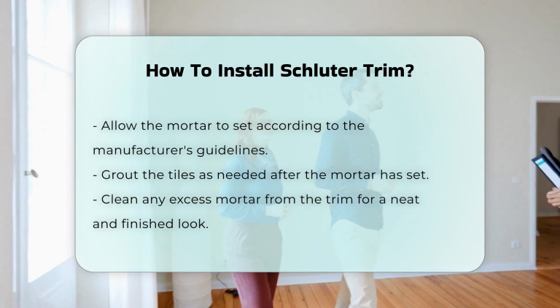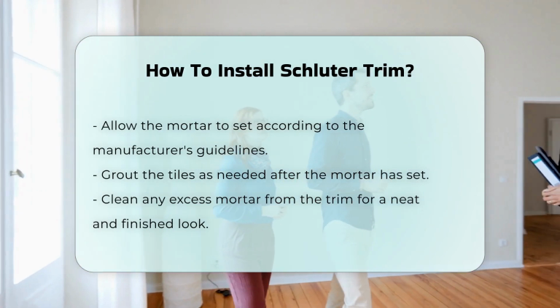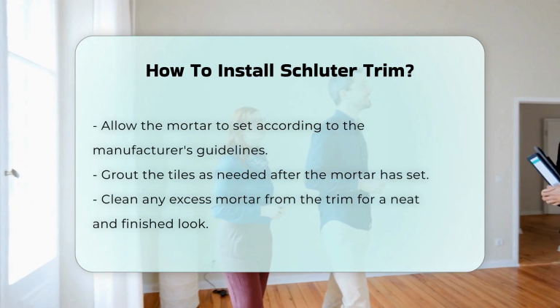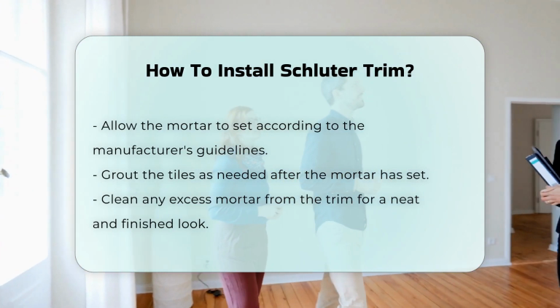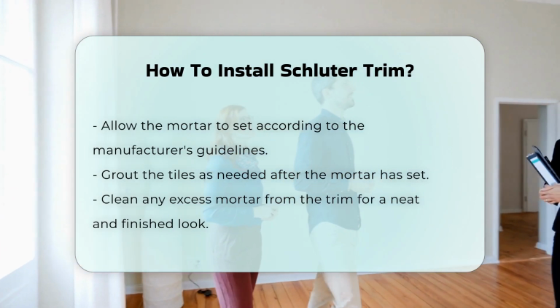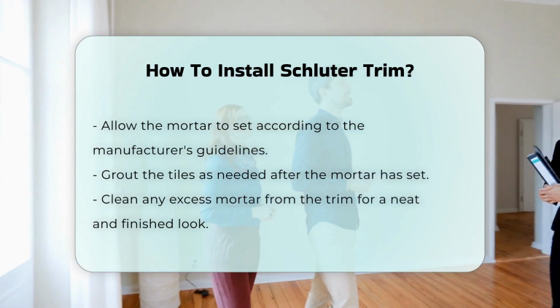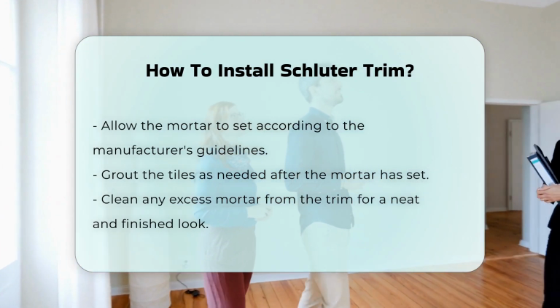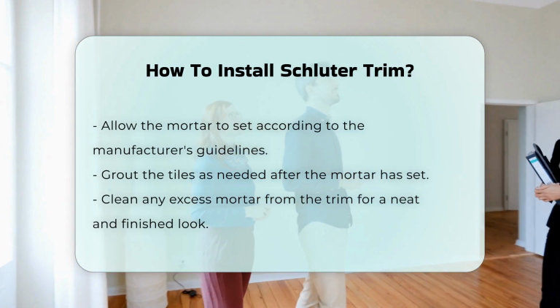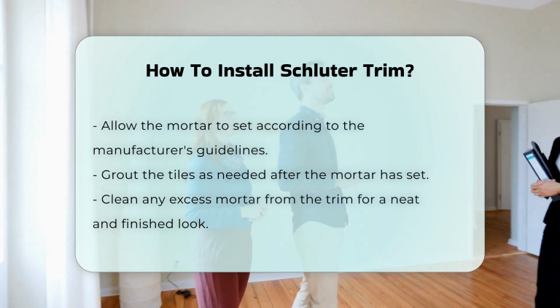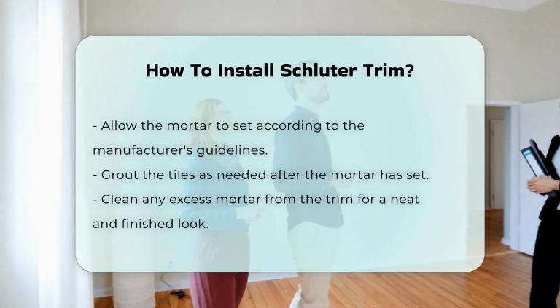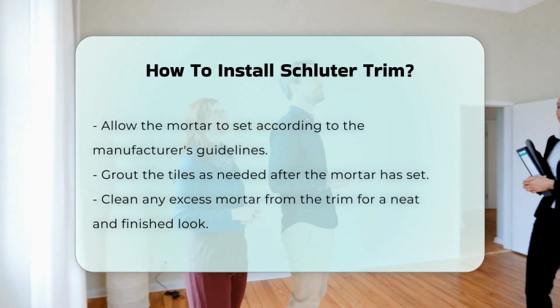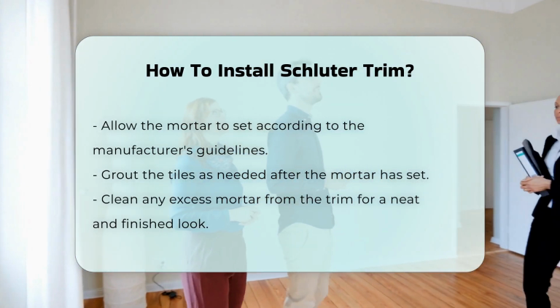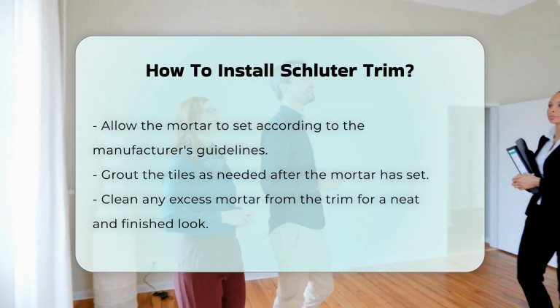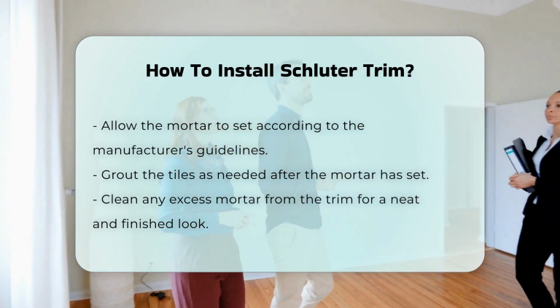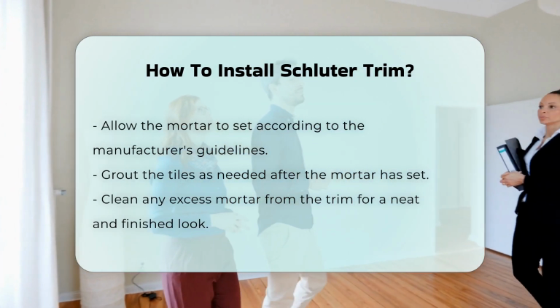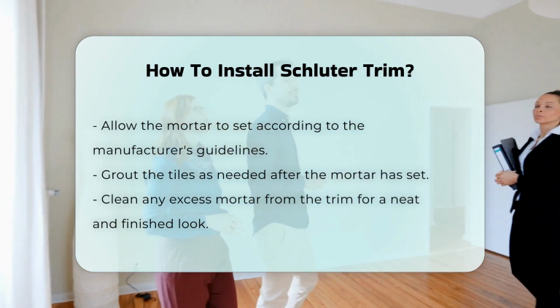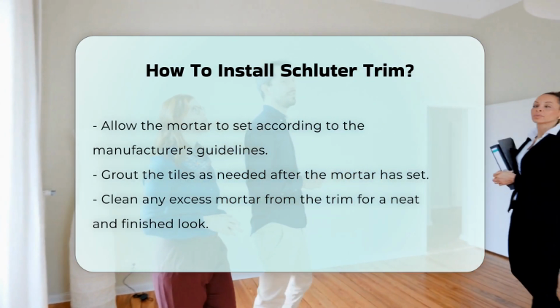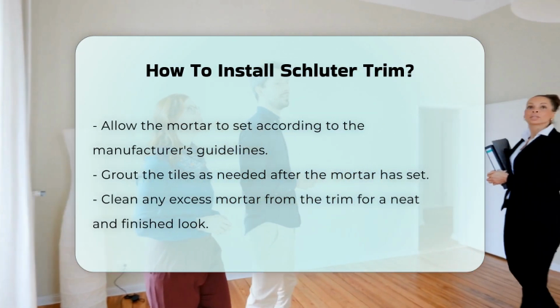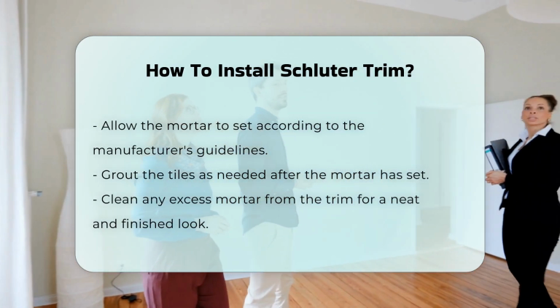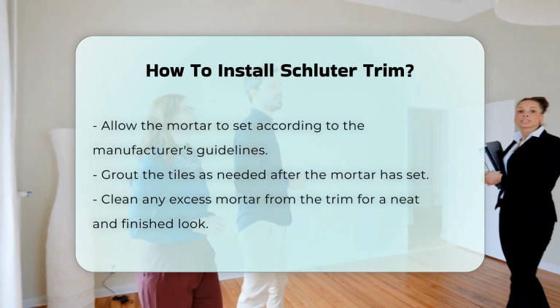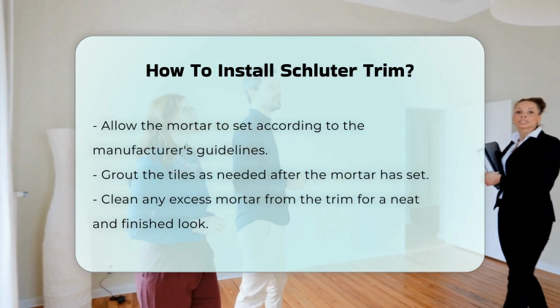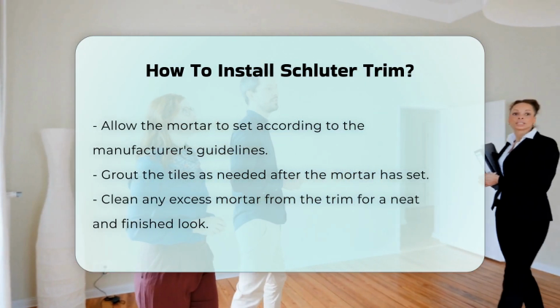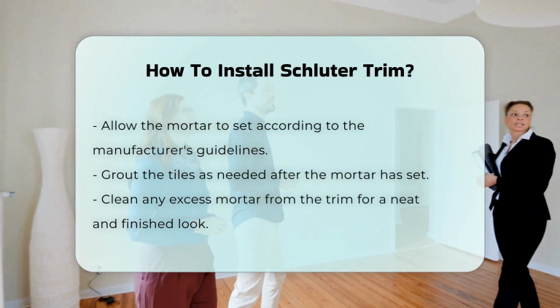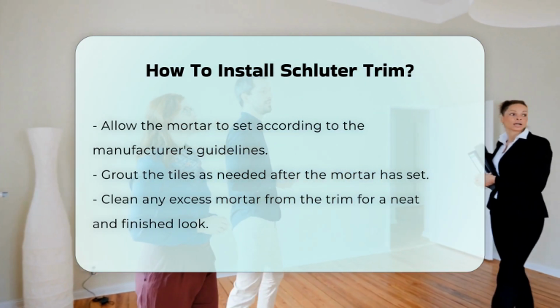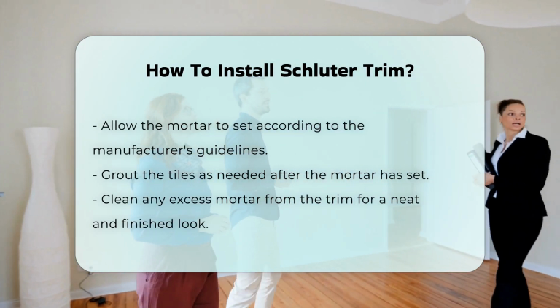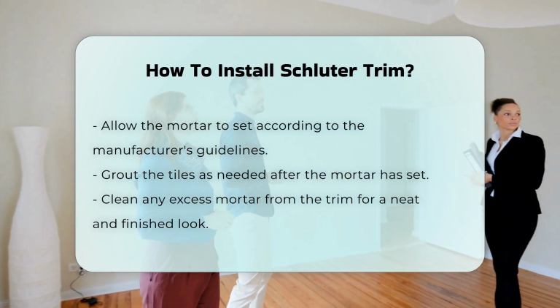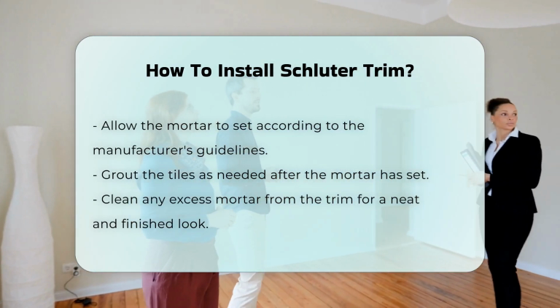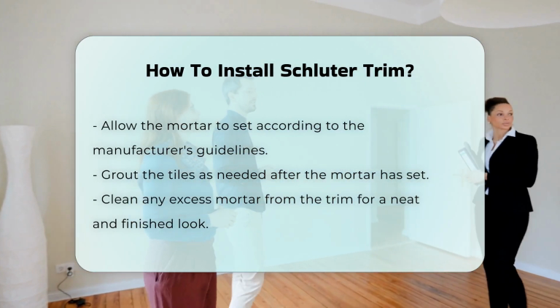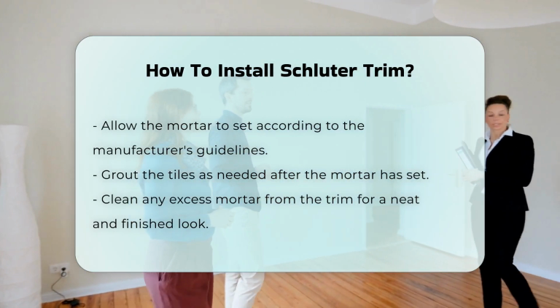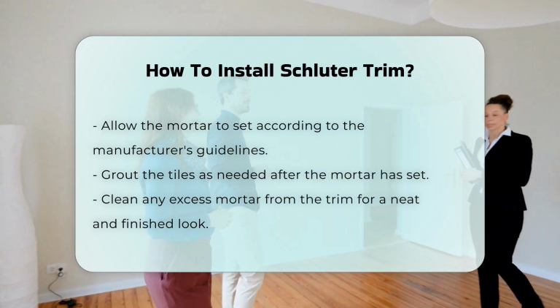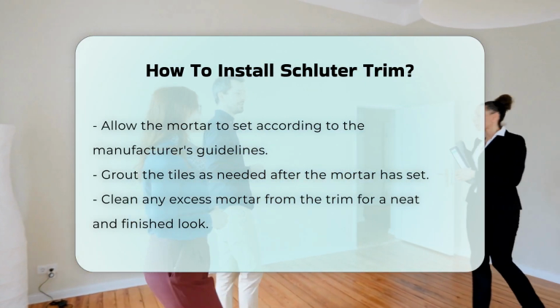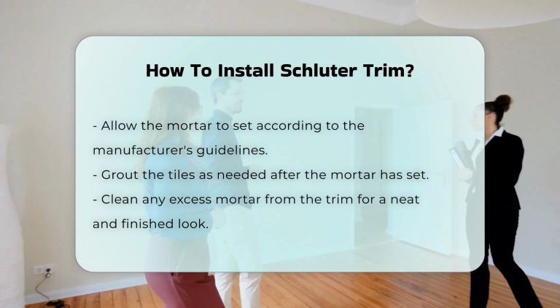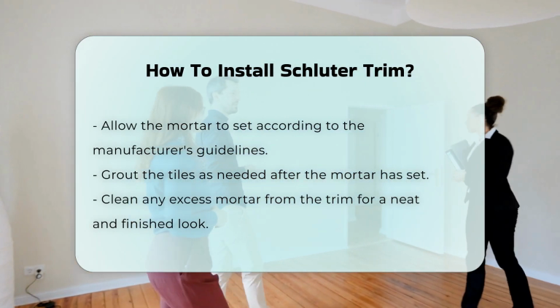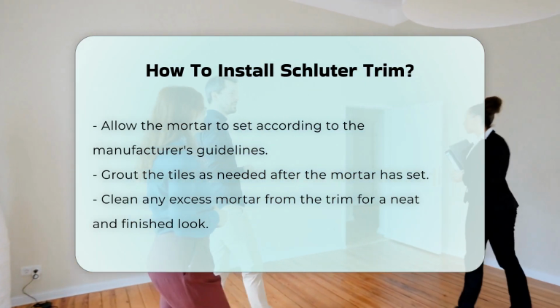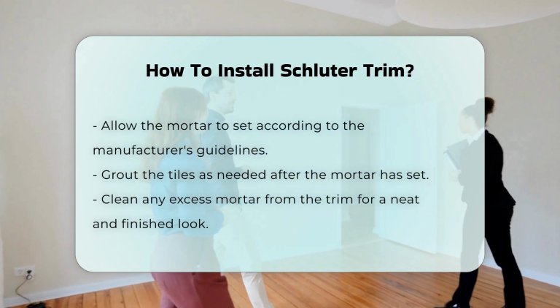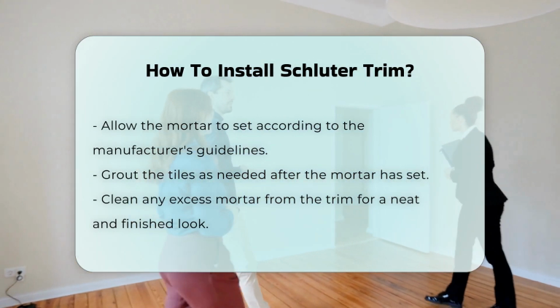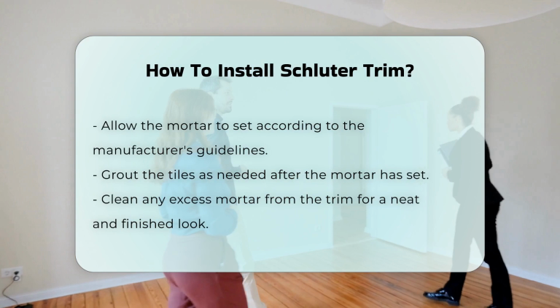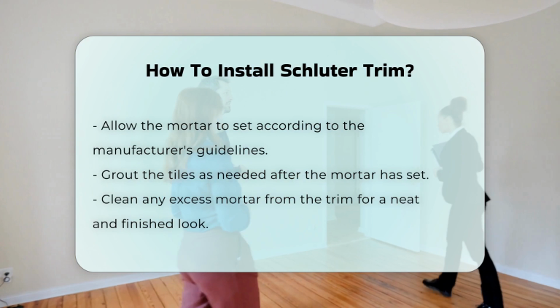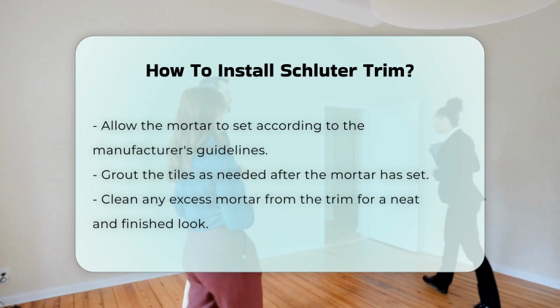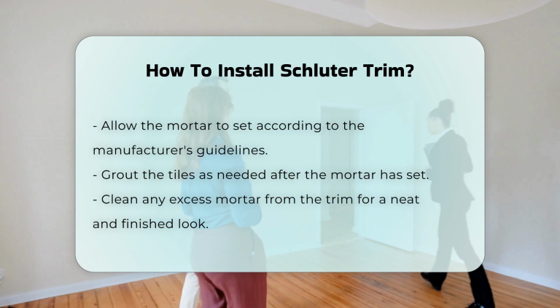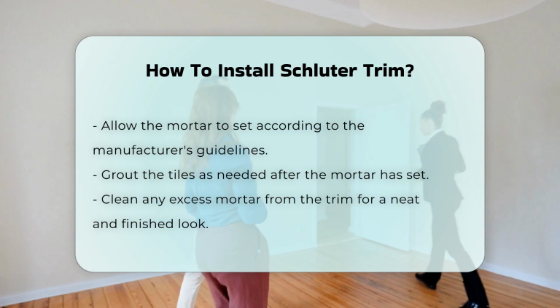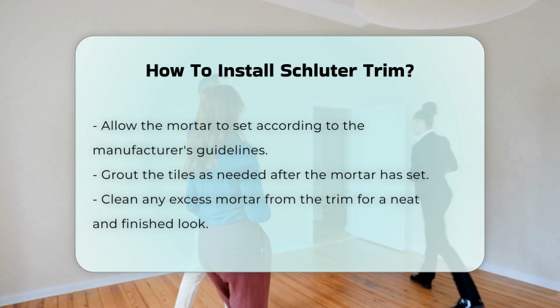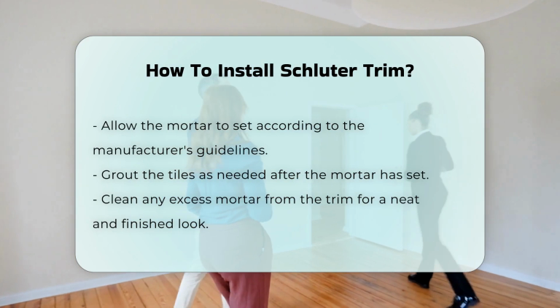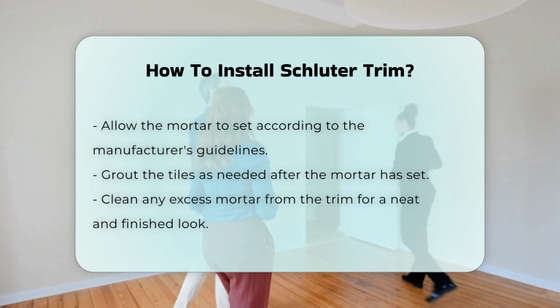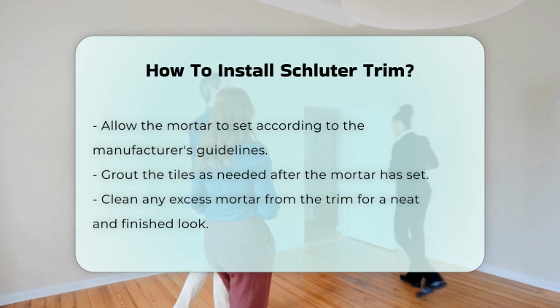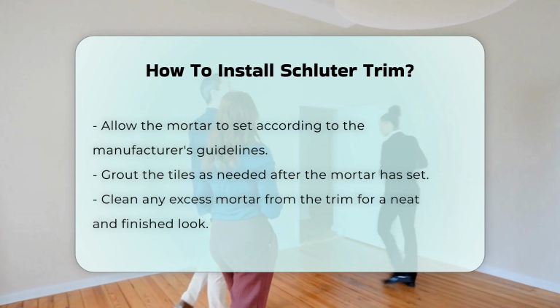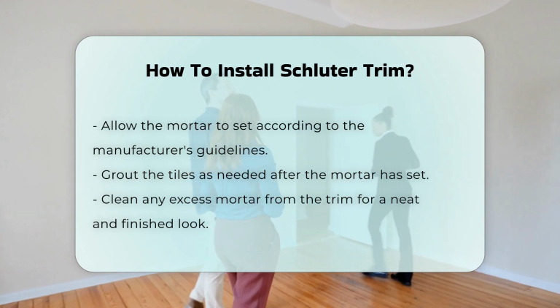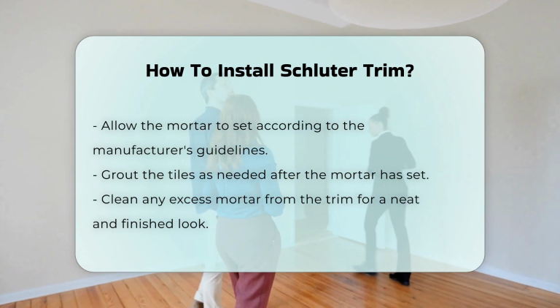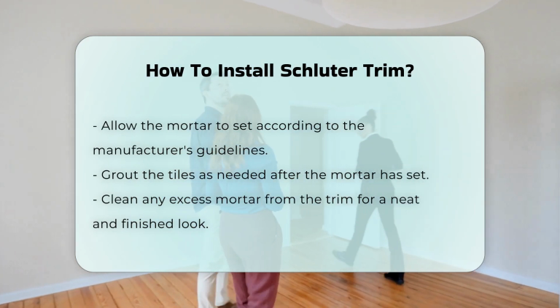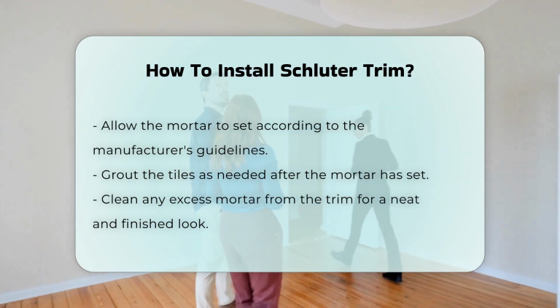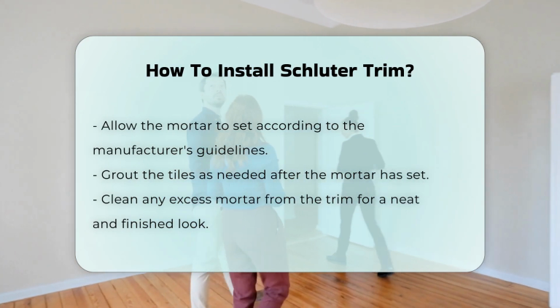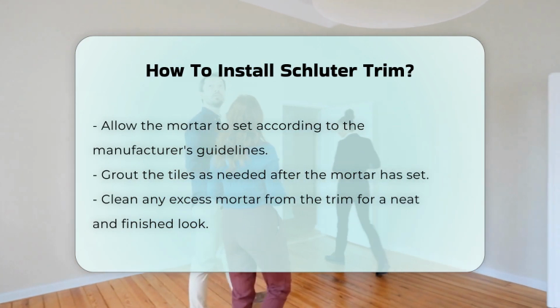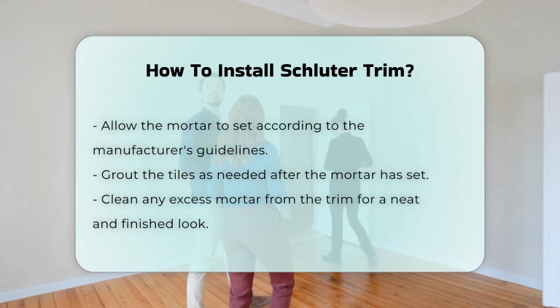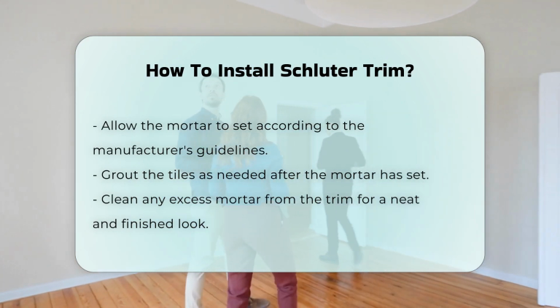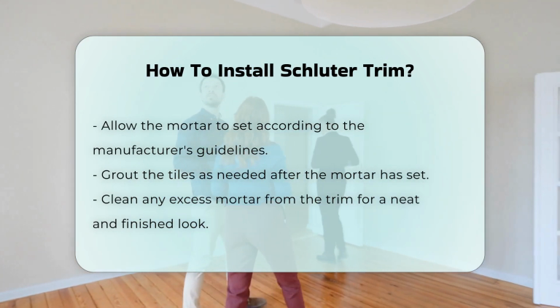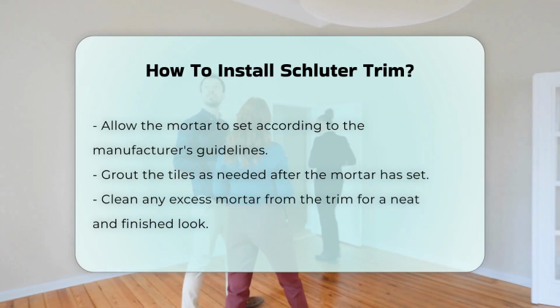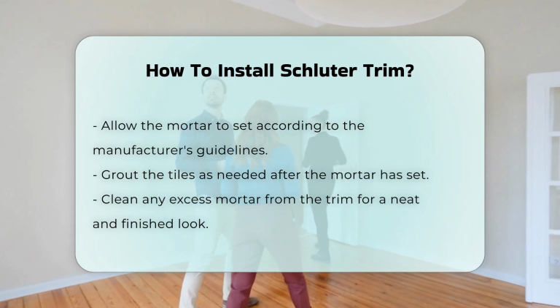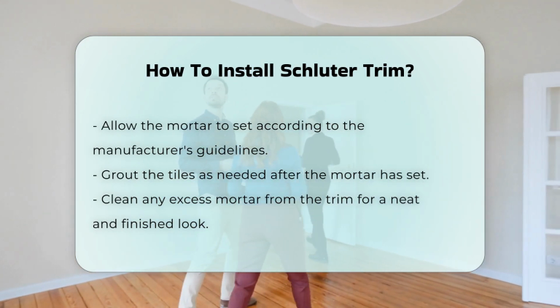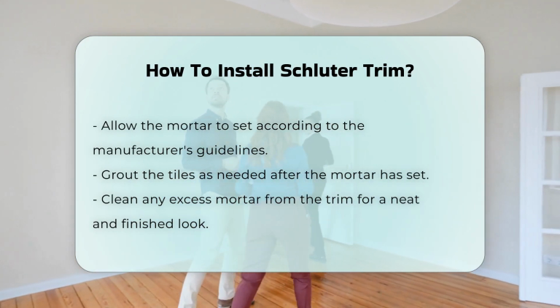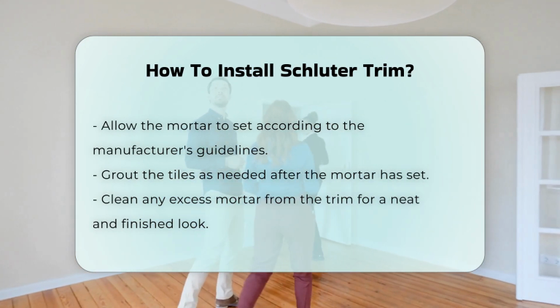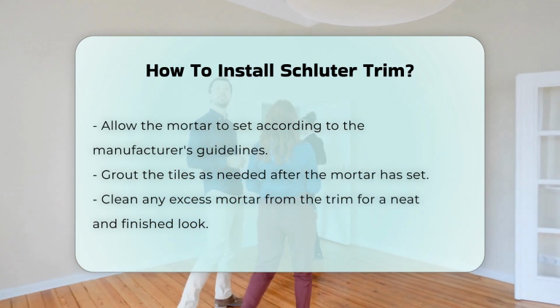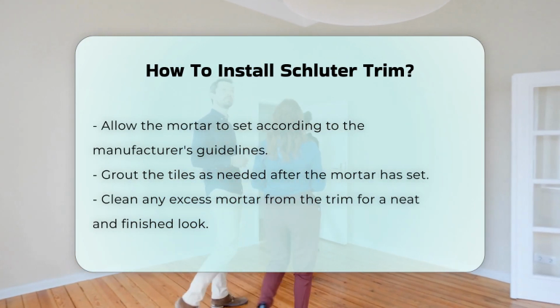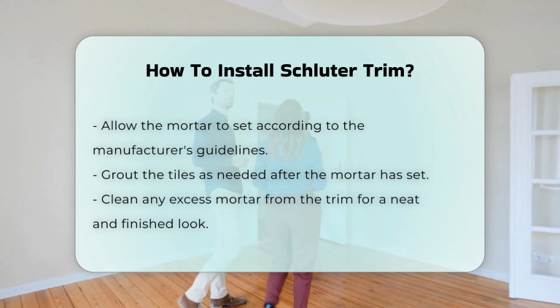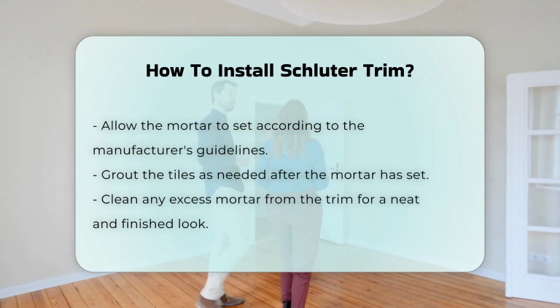Once set, you can grout the tiles as needed. Finally, clean any excess mortar from the trim. This will ensure a neat finish.